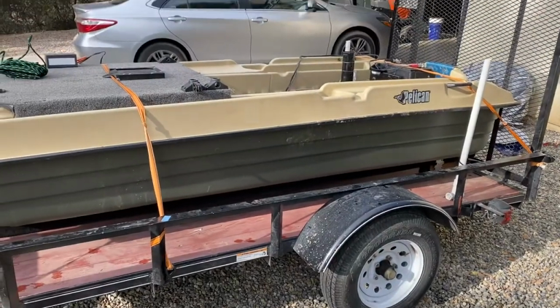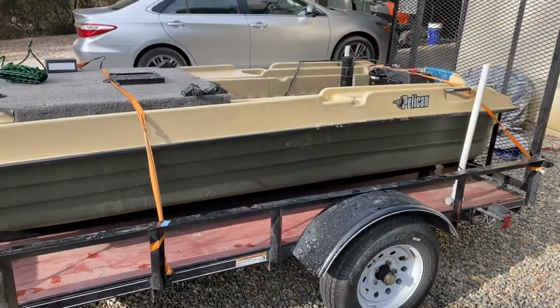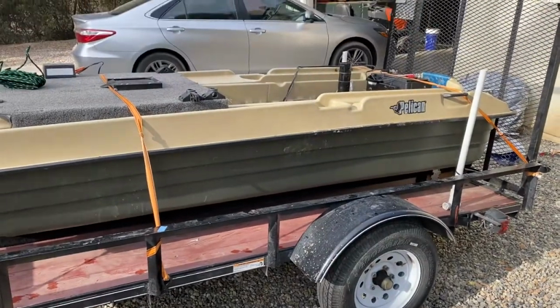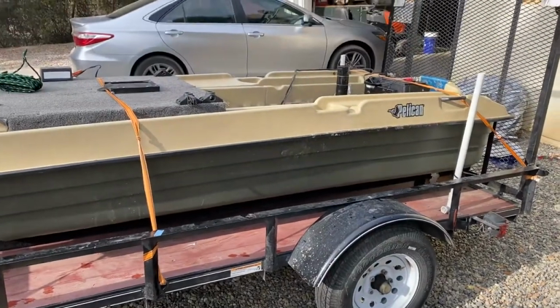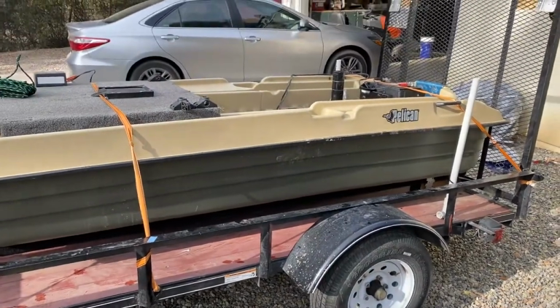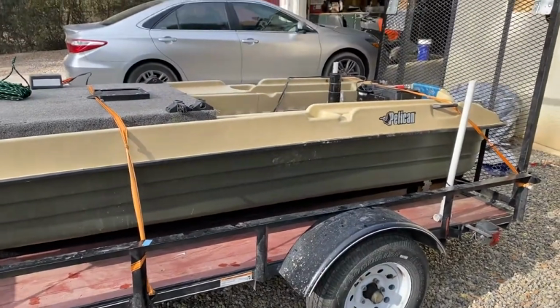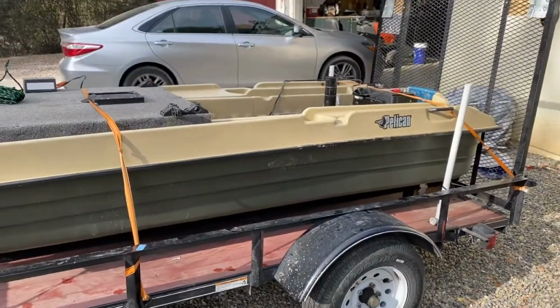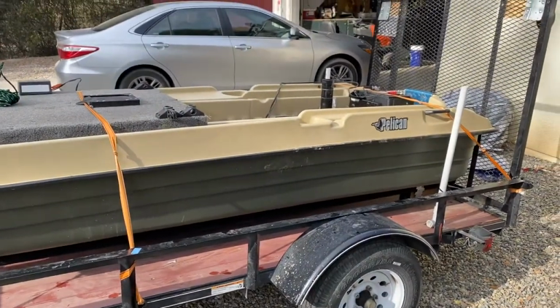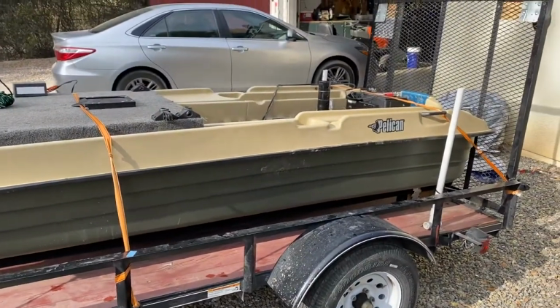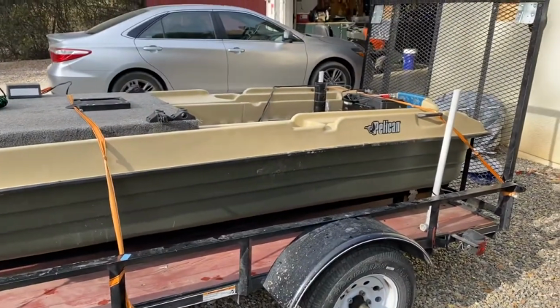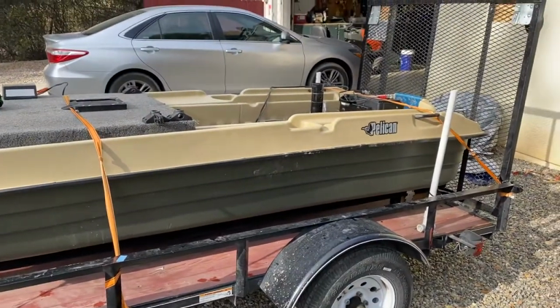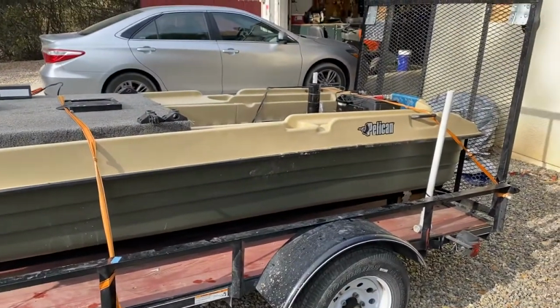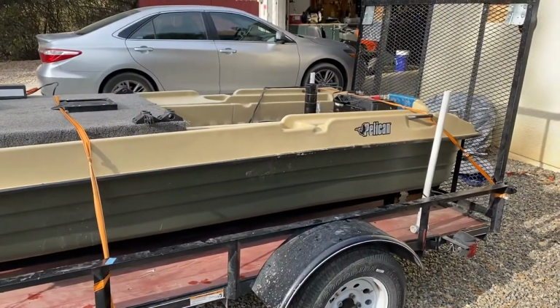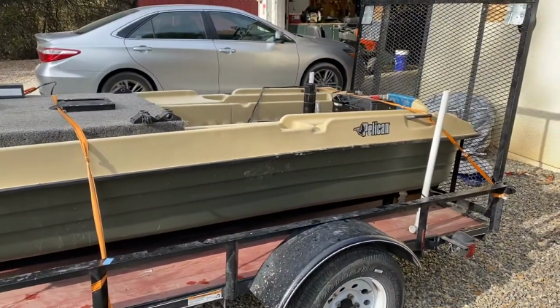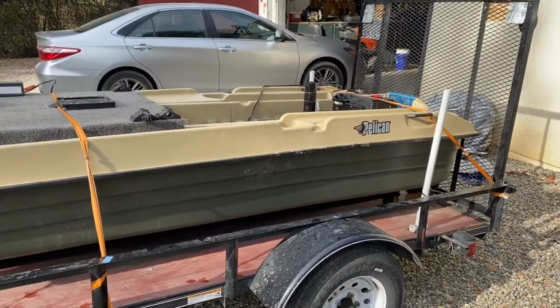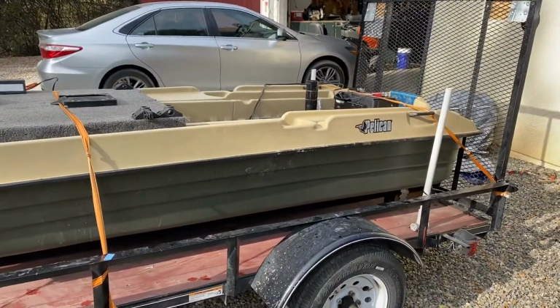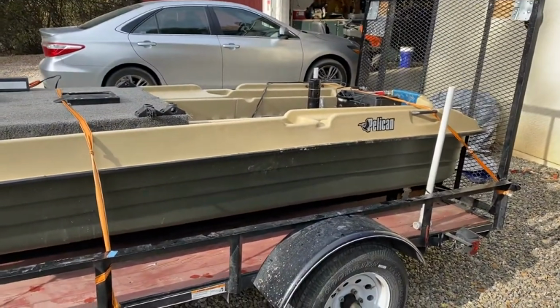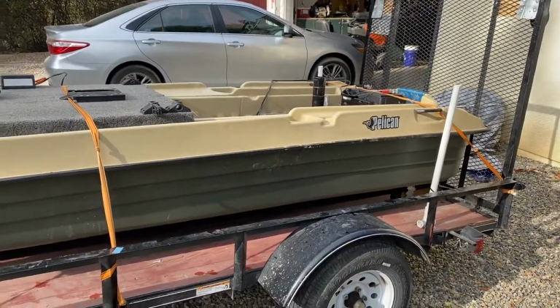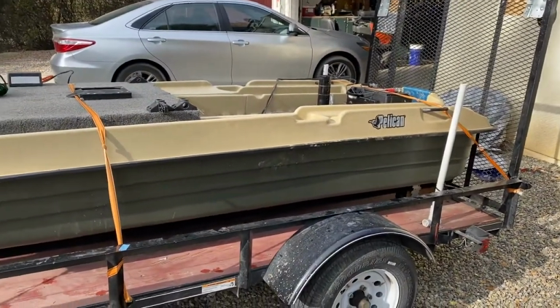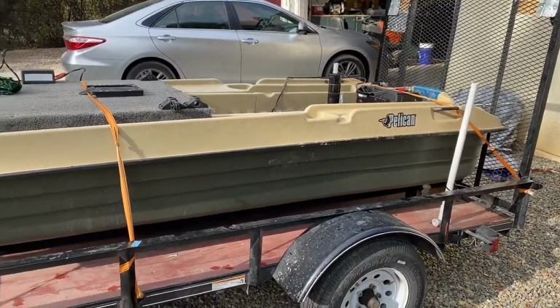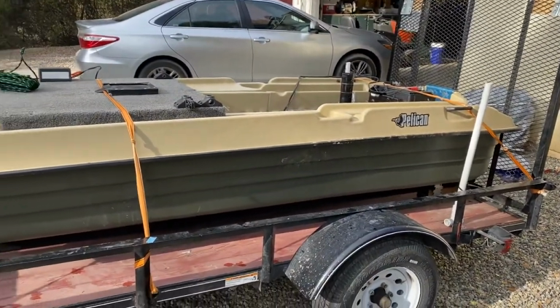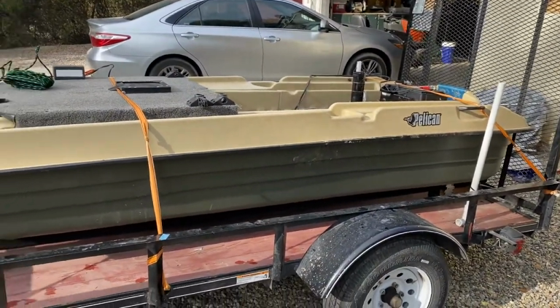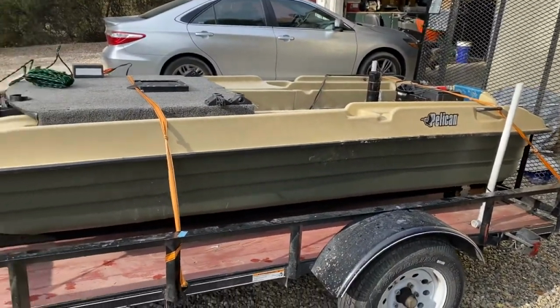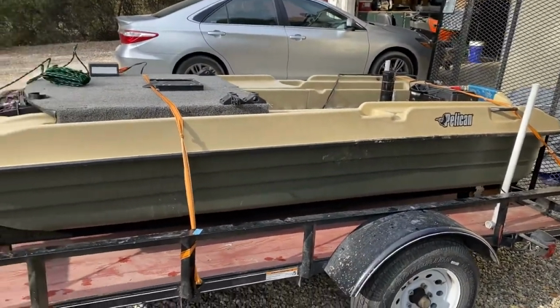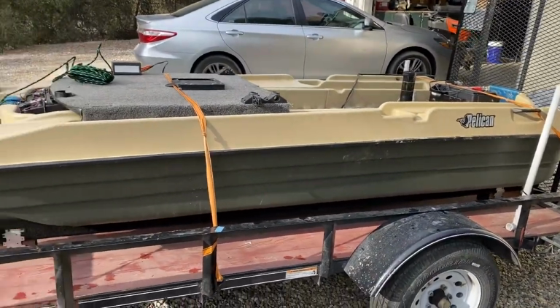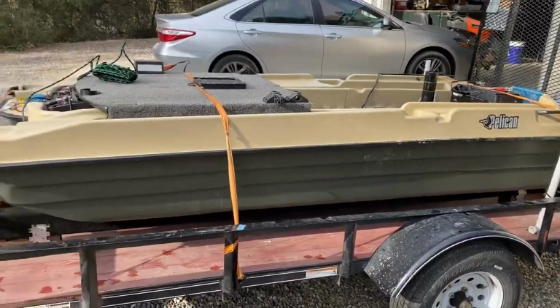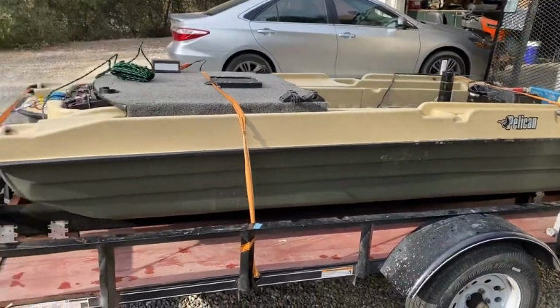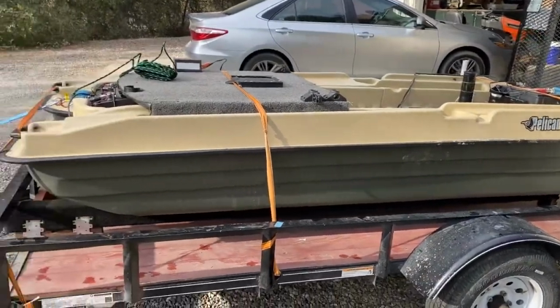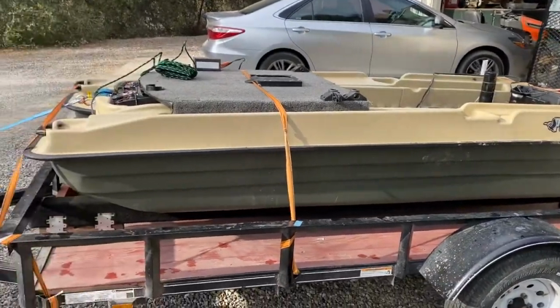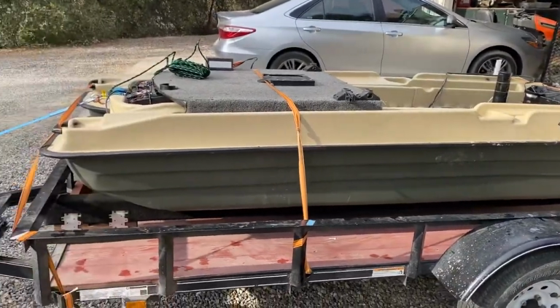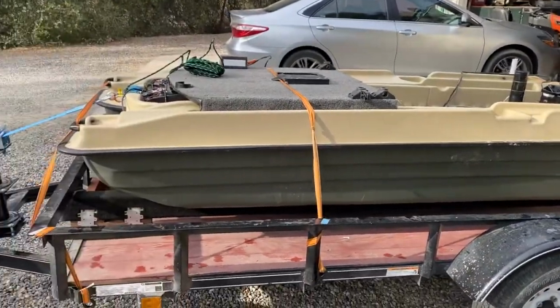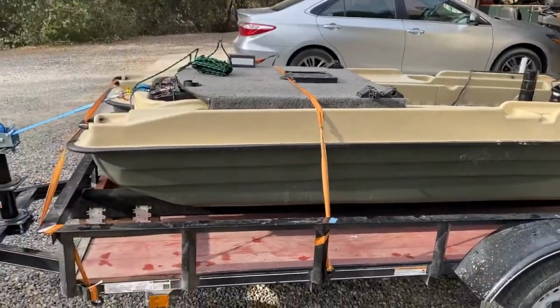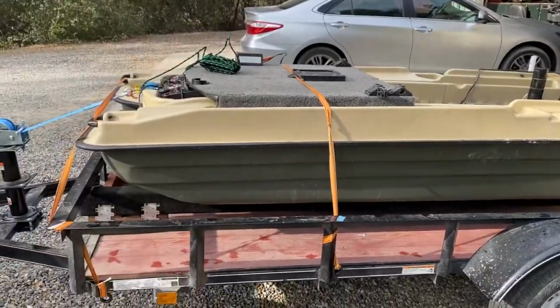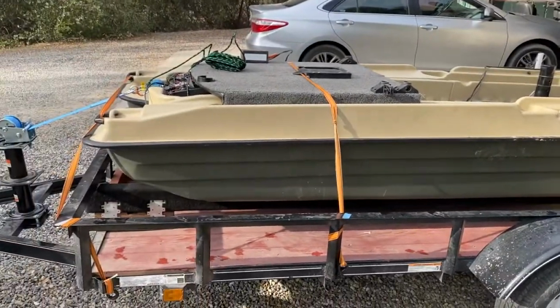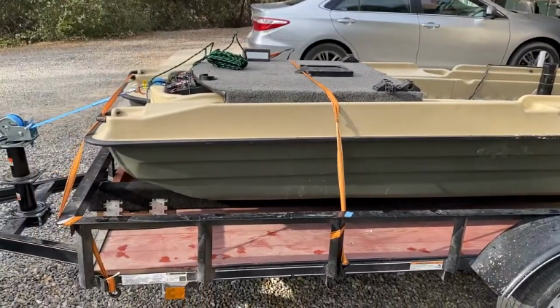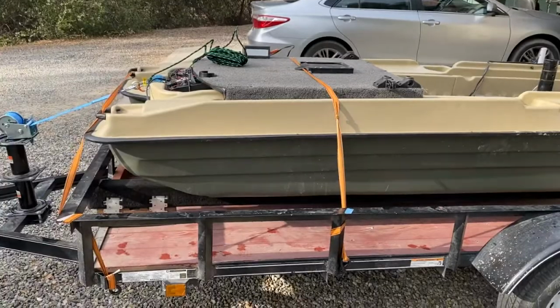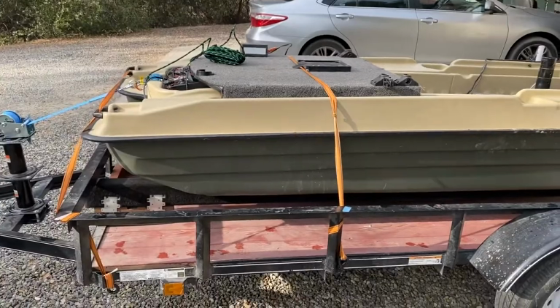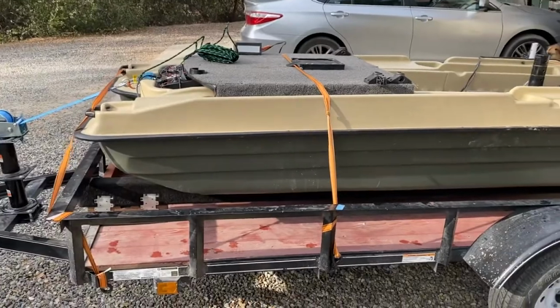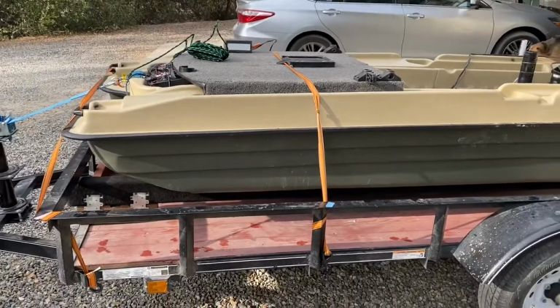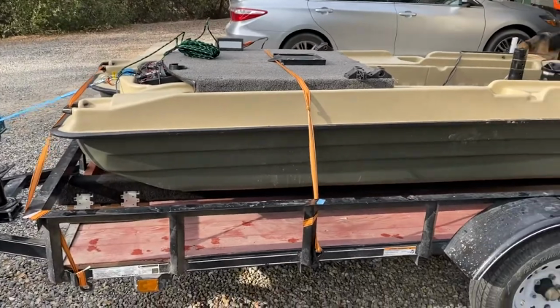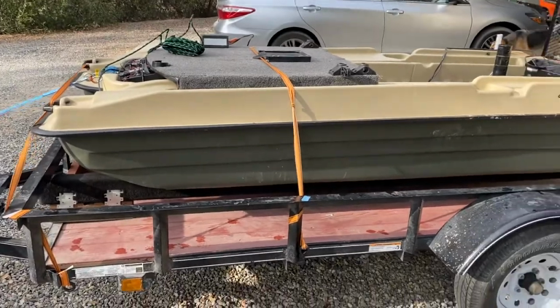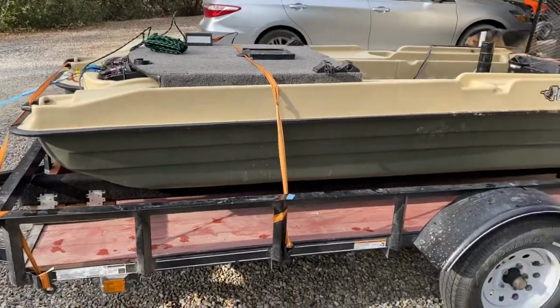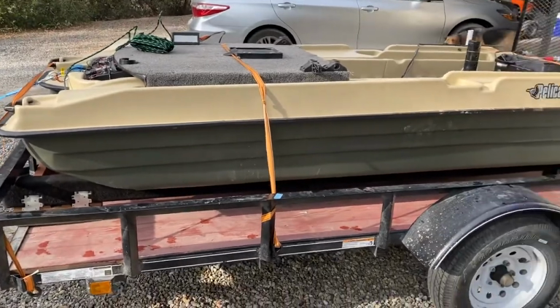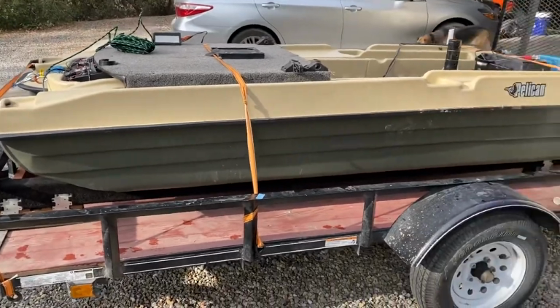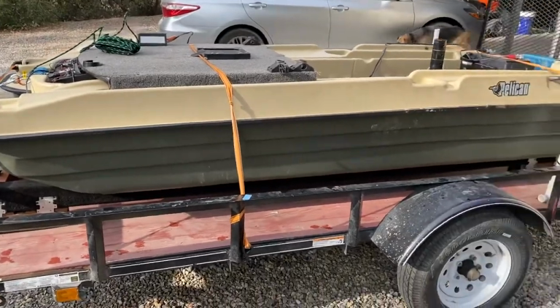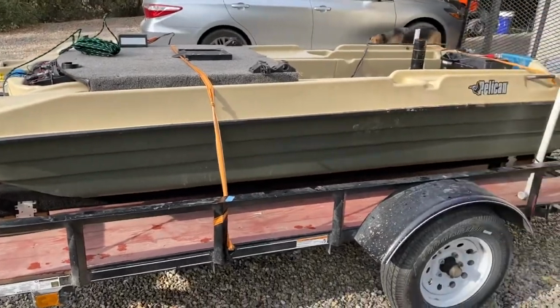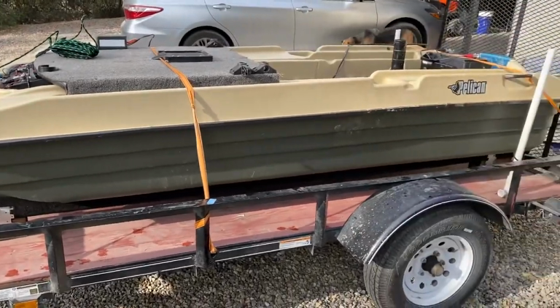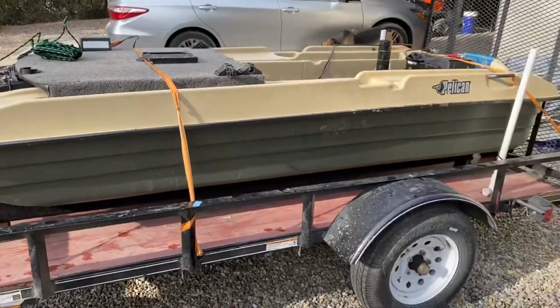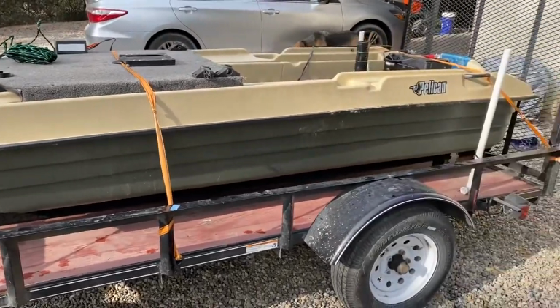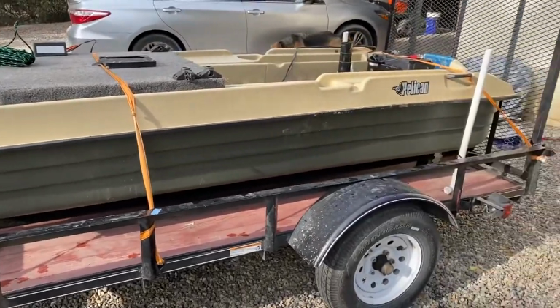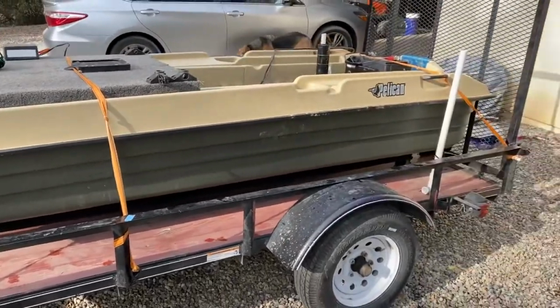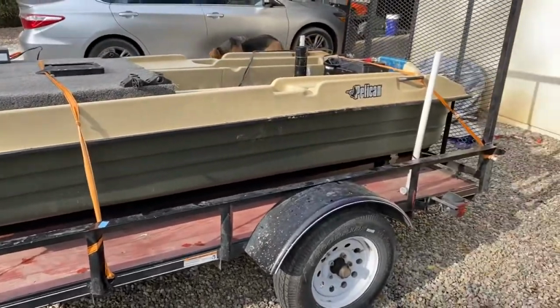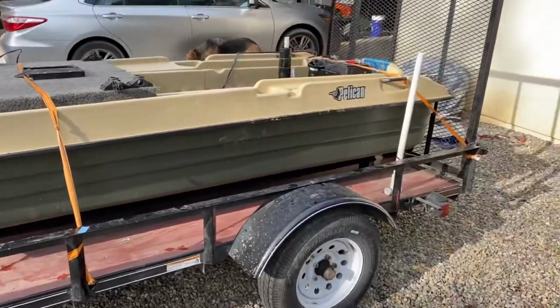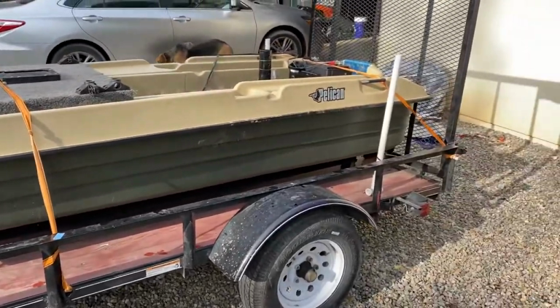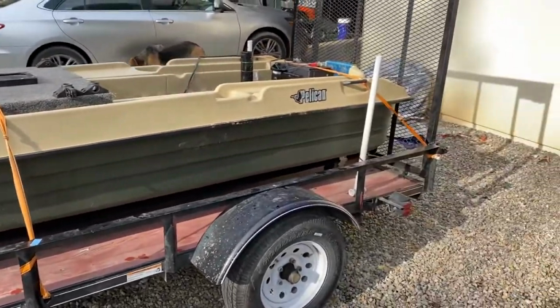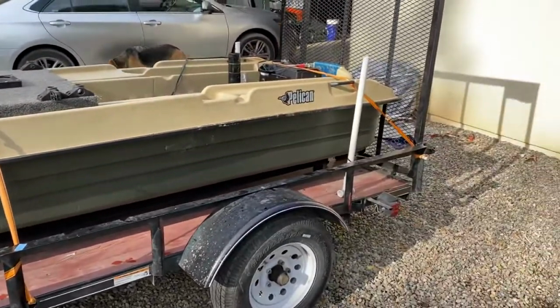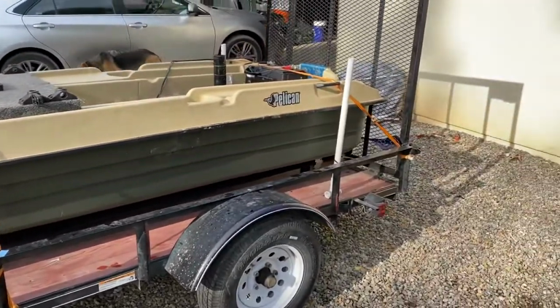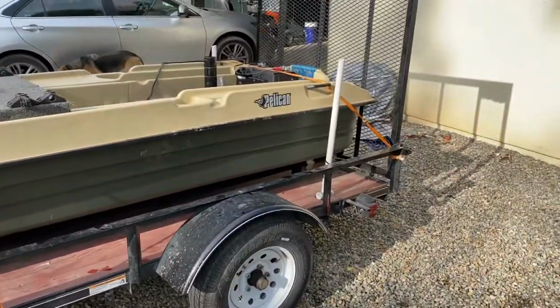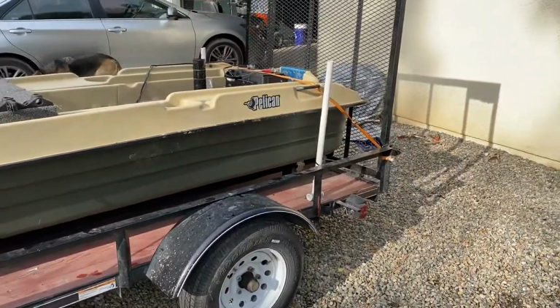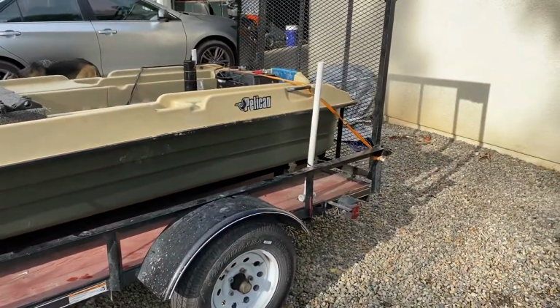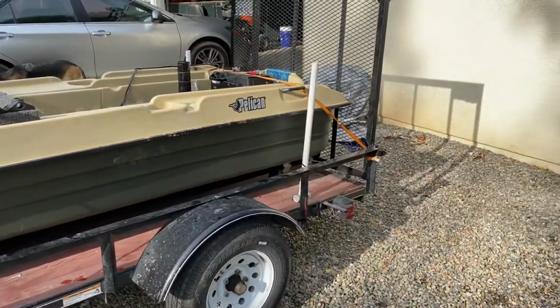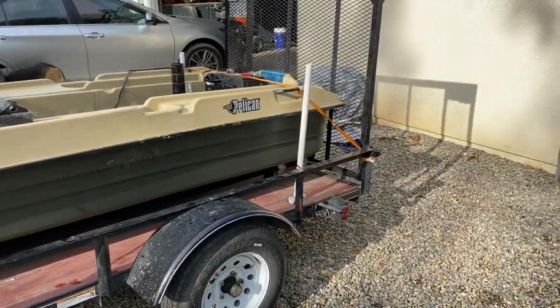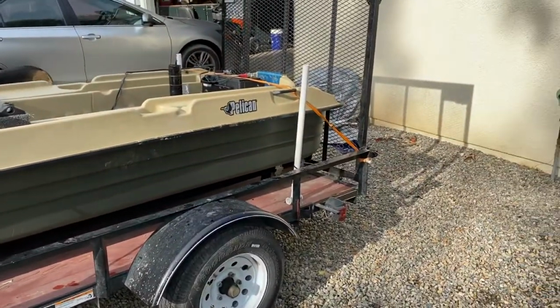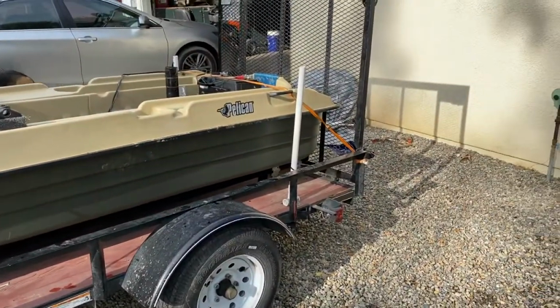I'm going to show you some of the mods that I did later with the batteries and stuff on another video, but as of now this is all I have to show you.